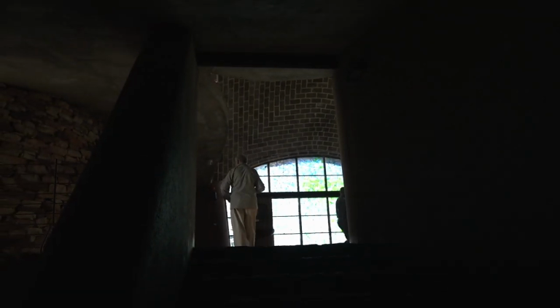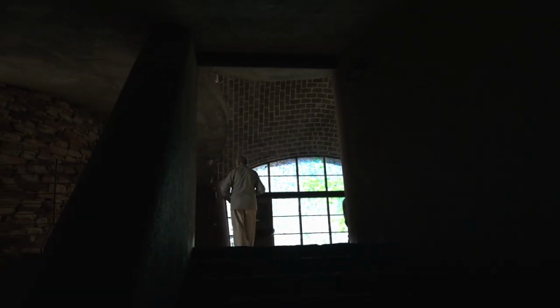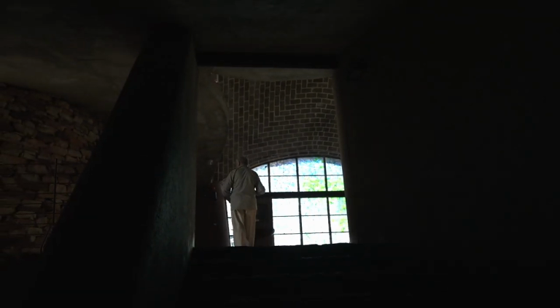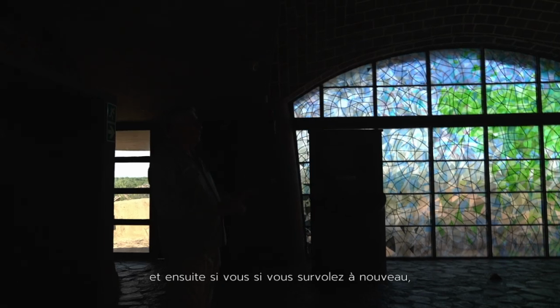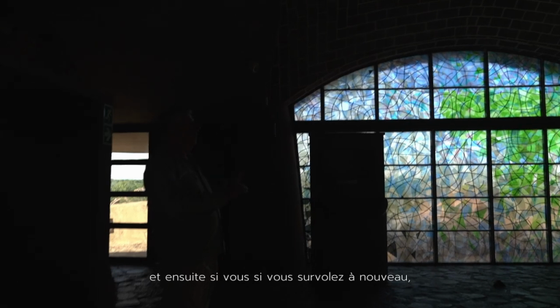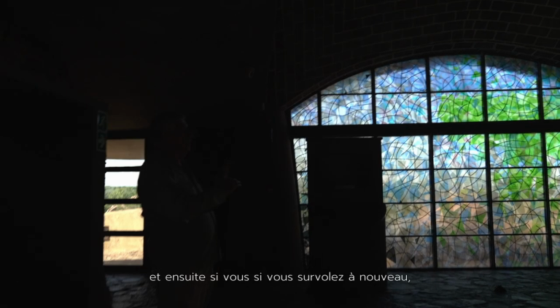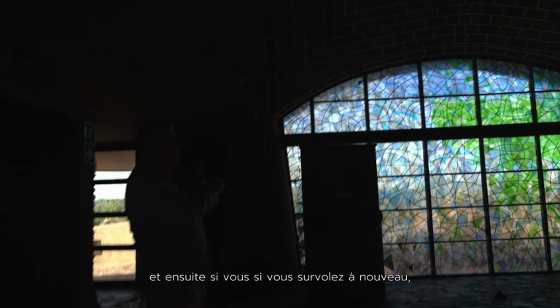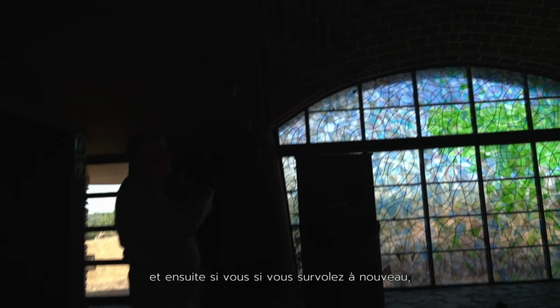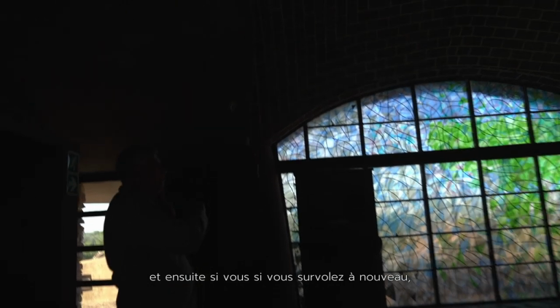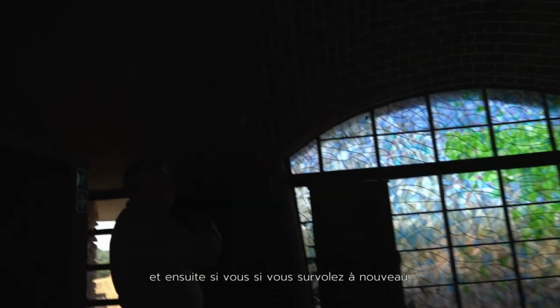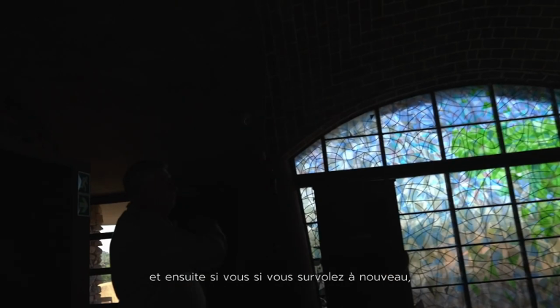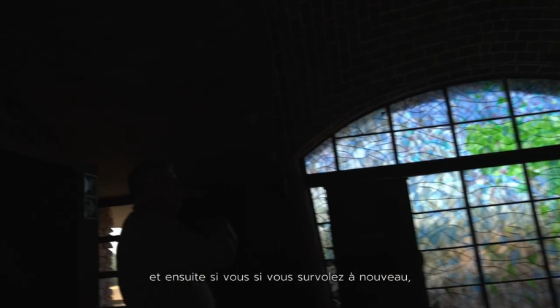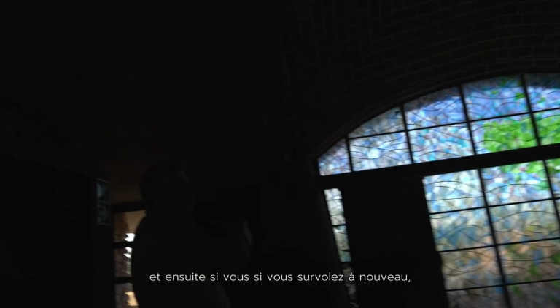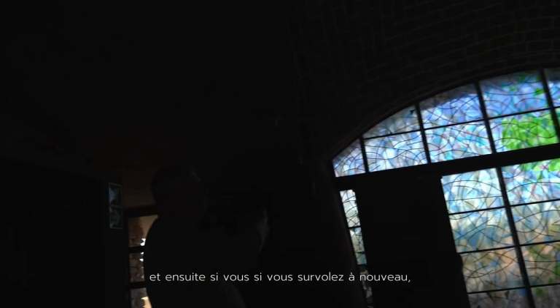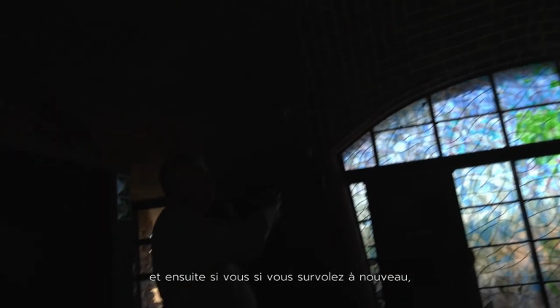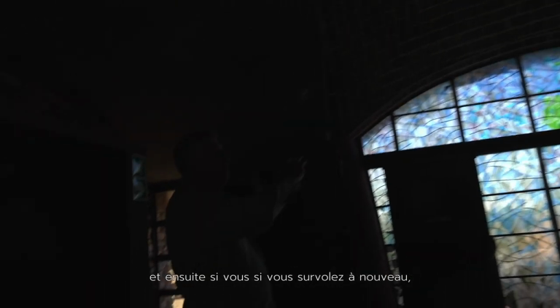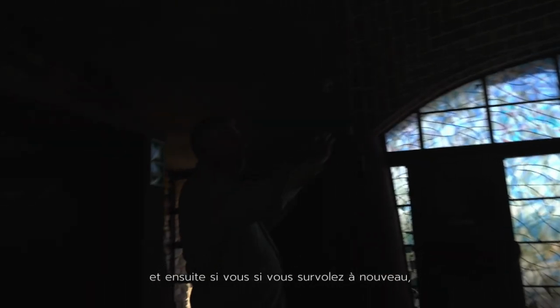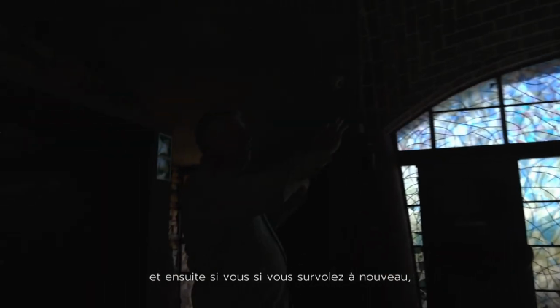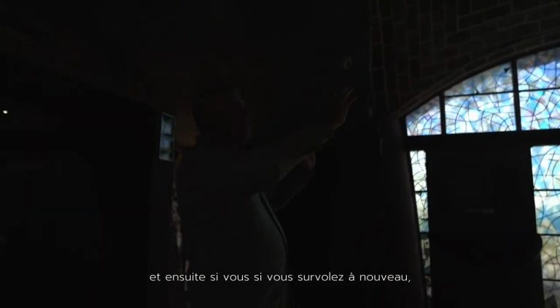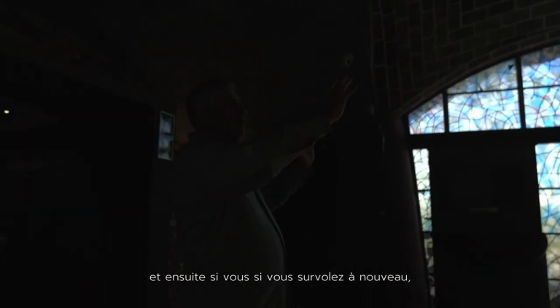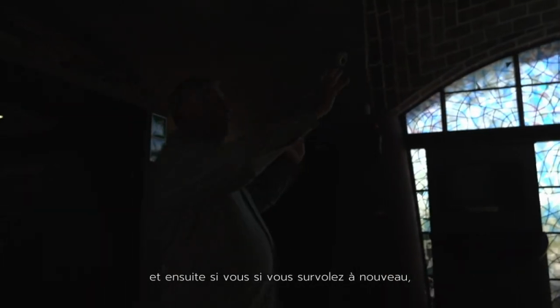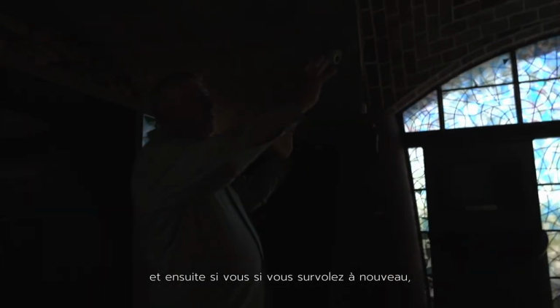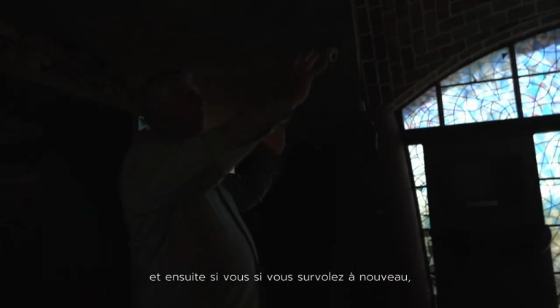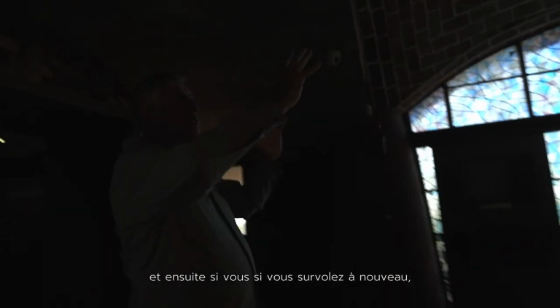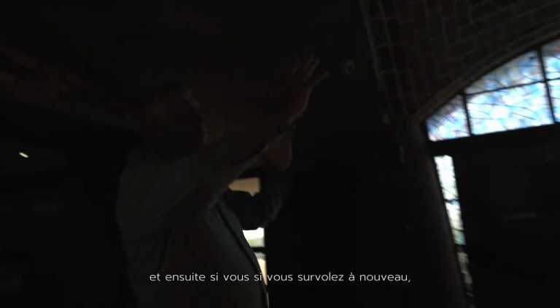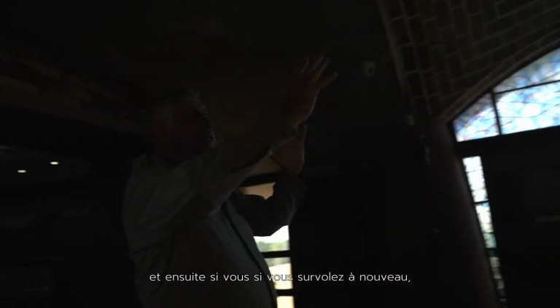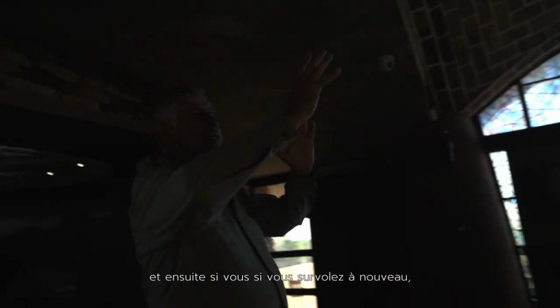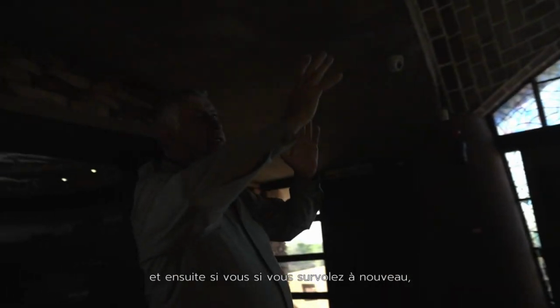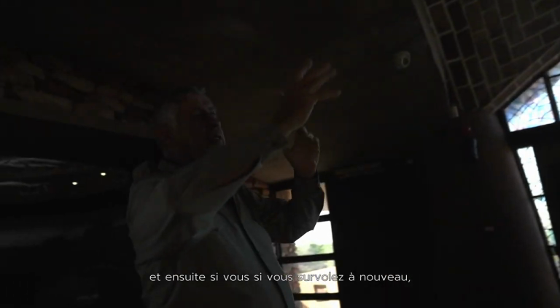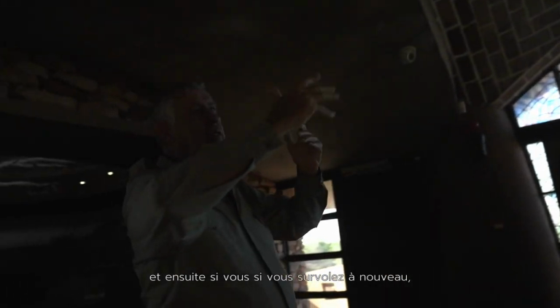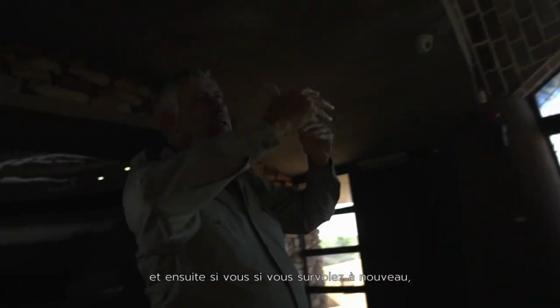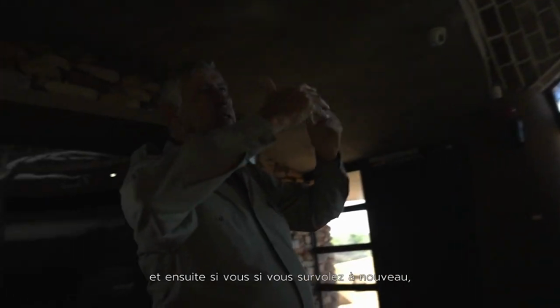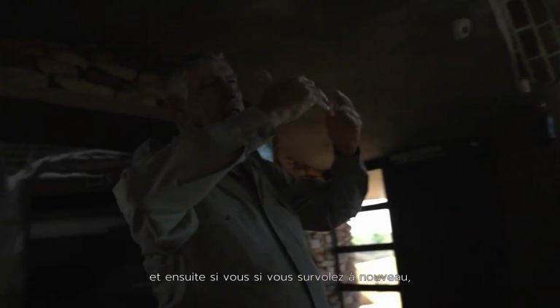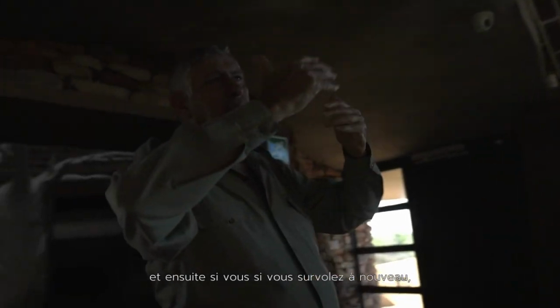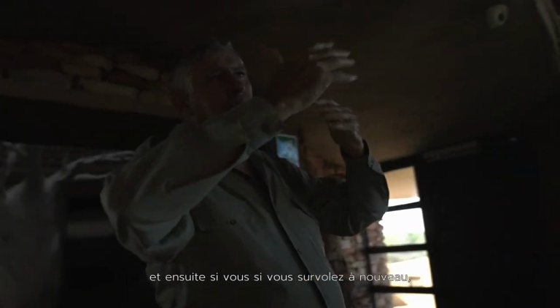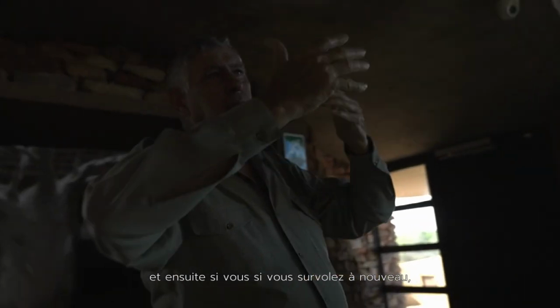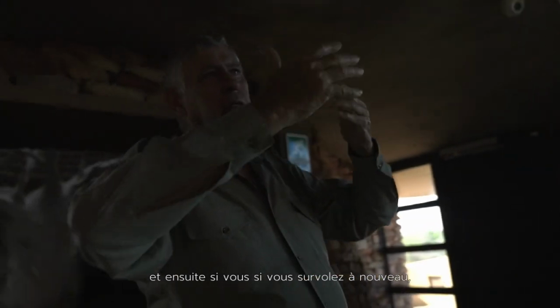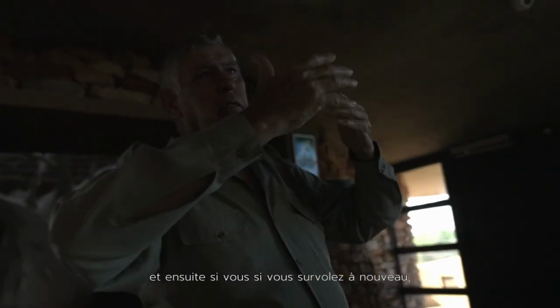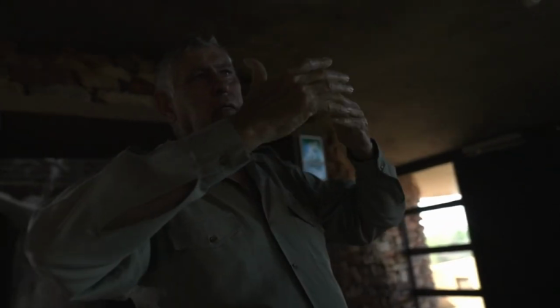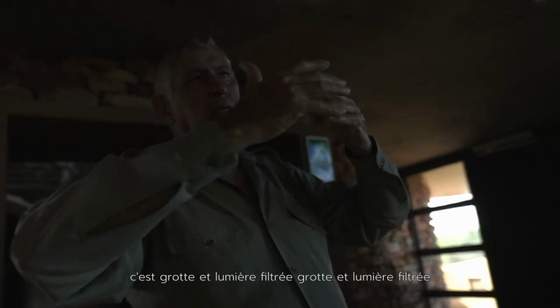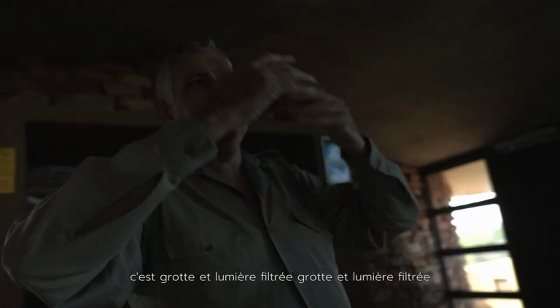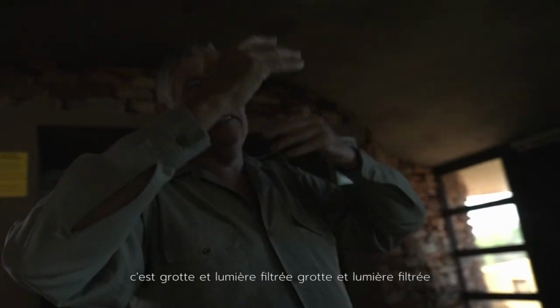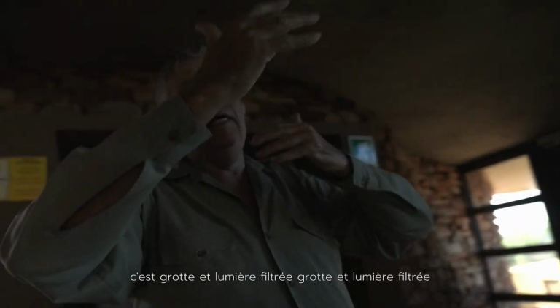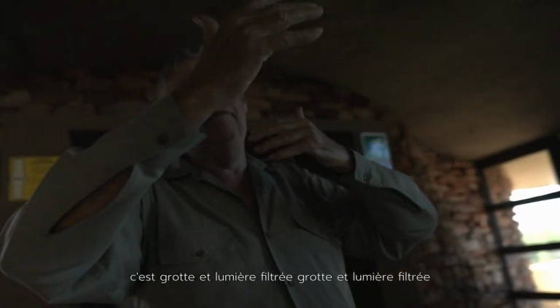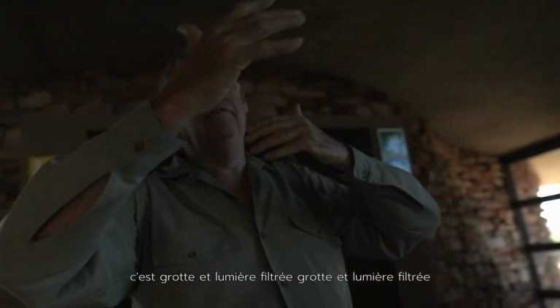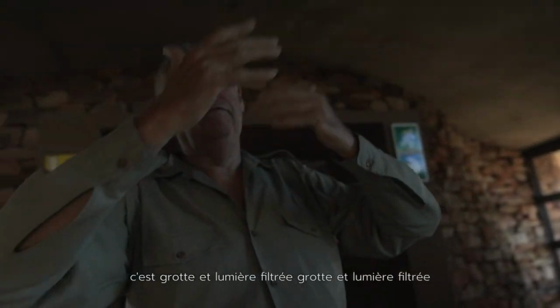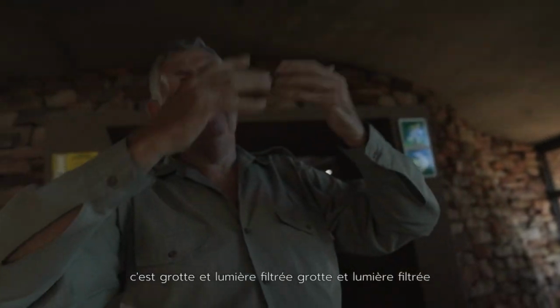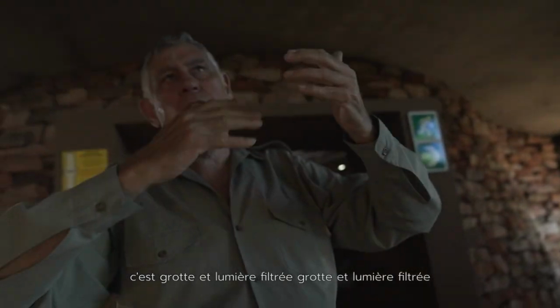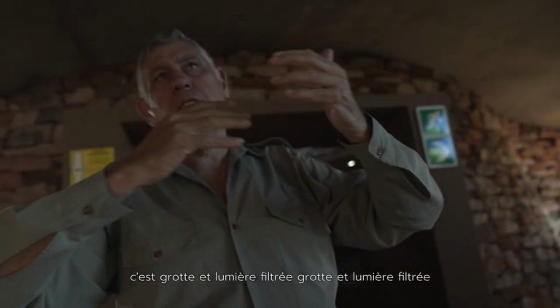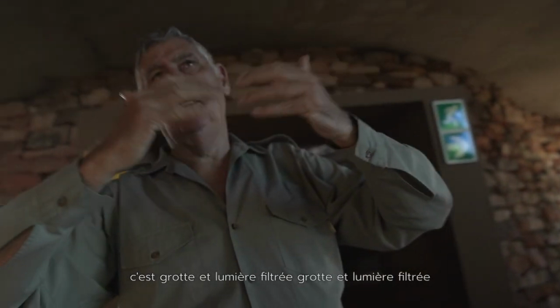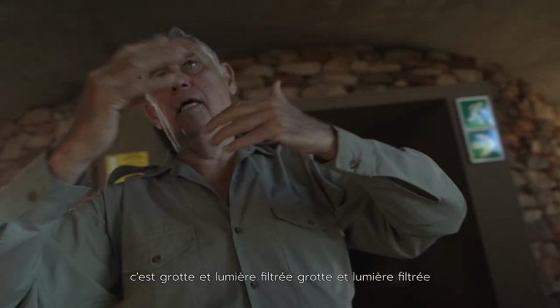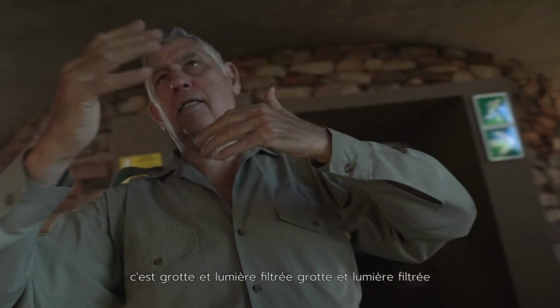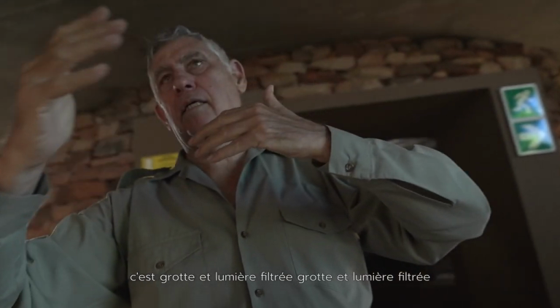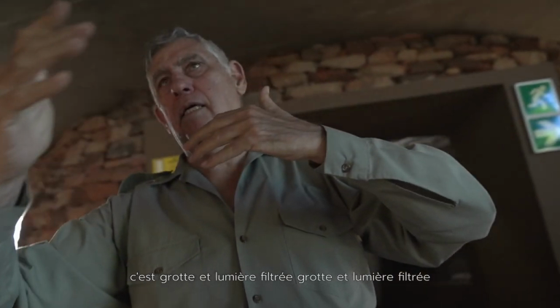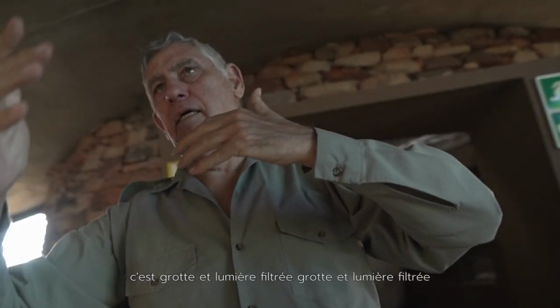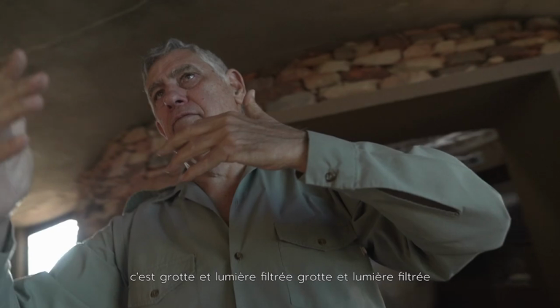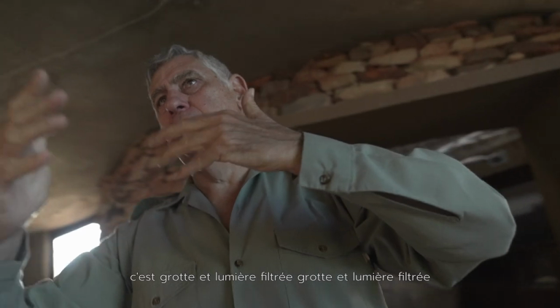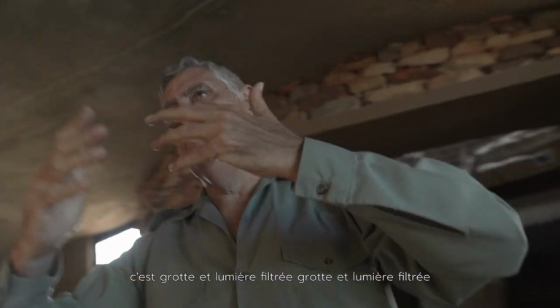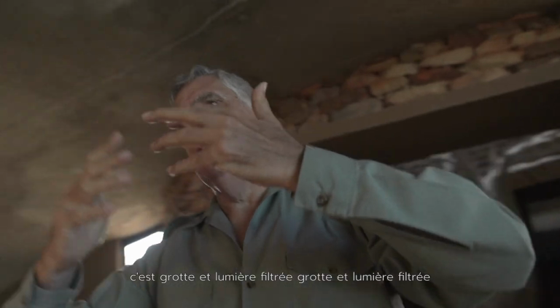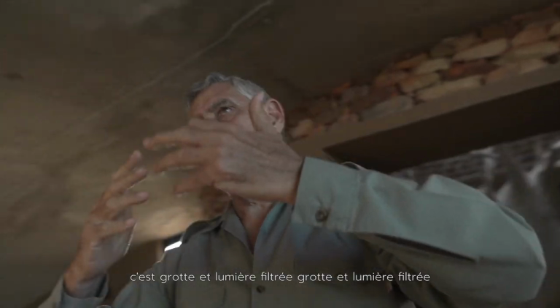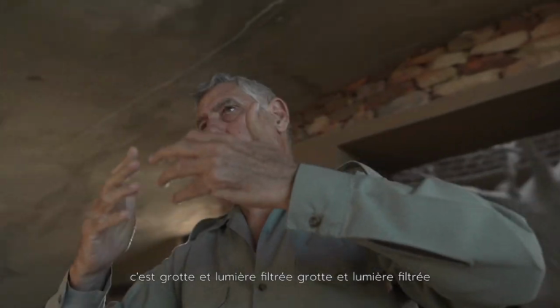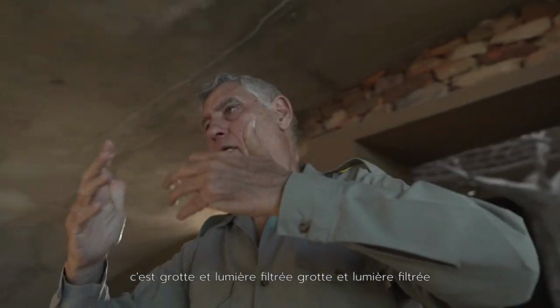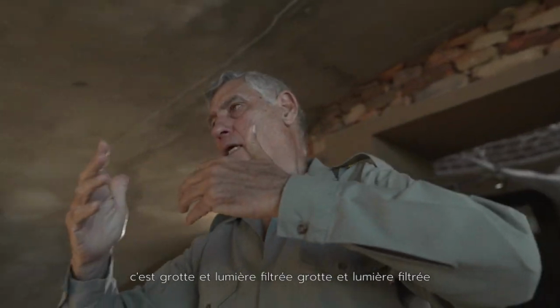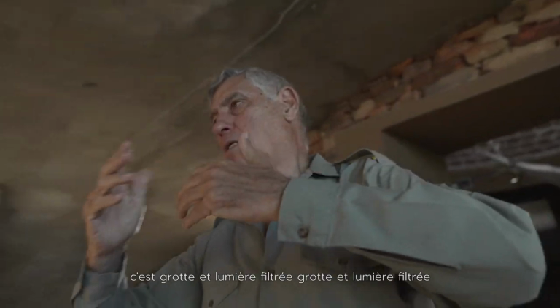And then if you move around again — it's cave and filtered light, cave and filtered light.